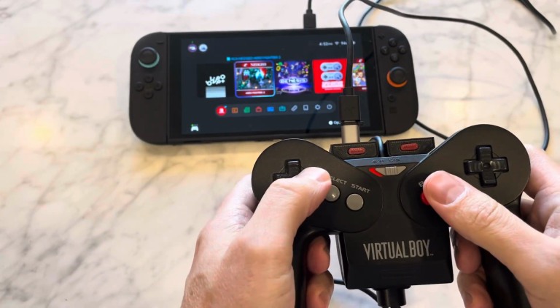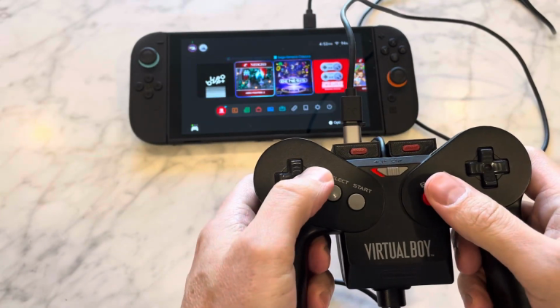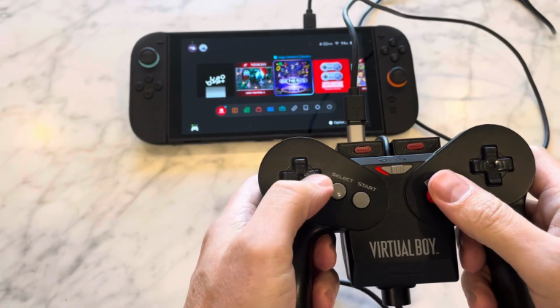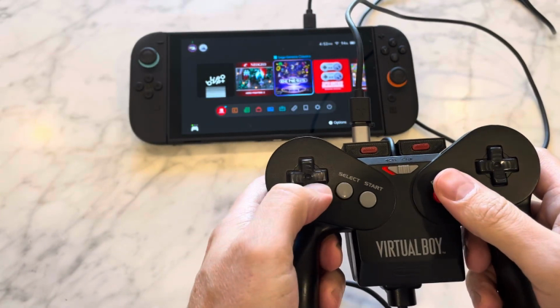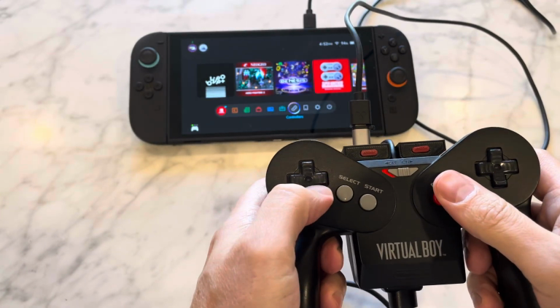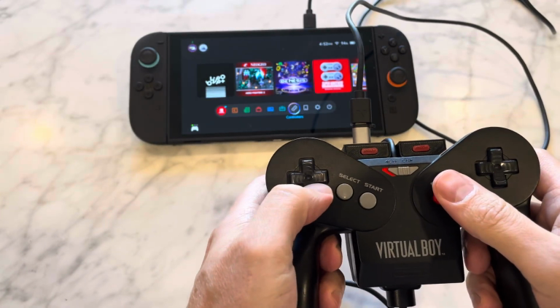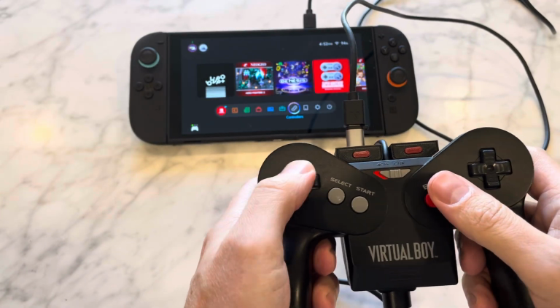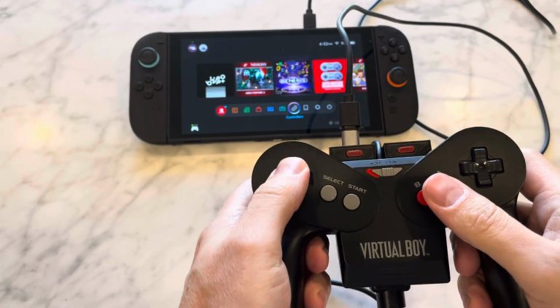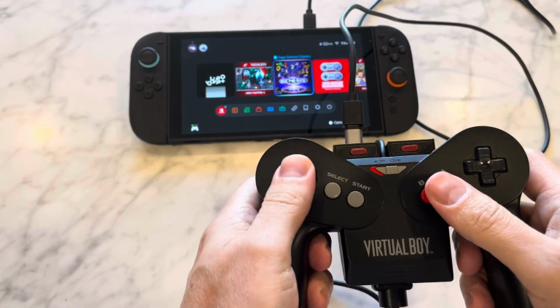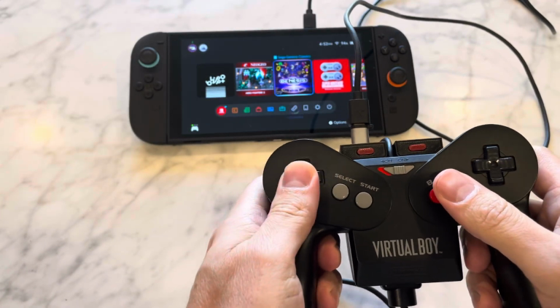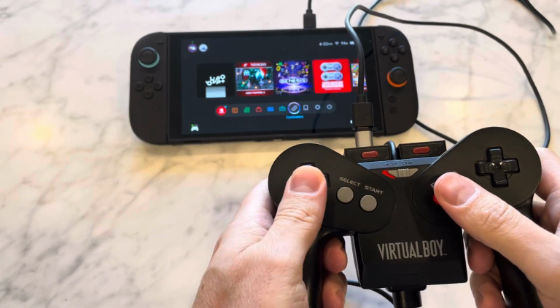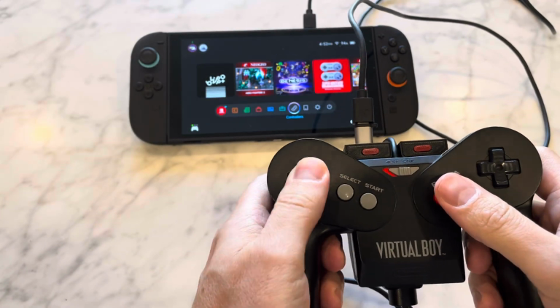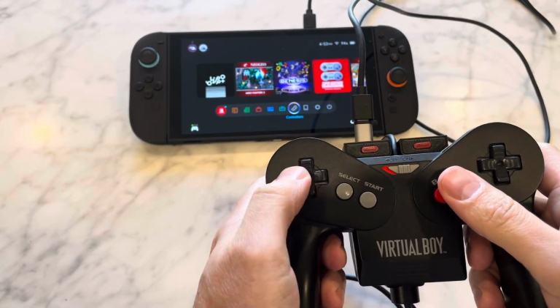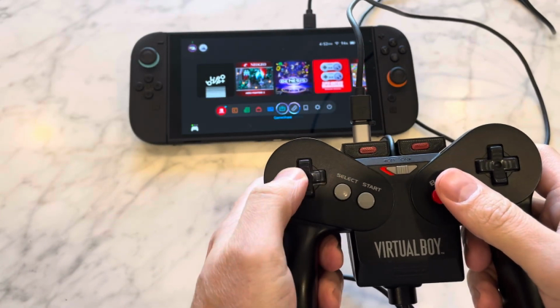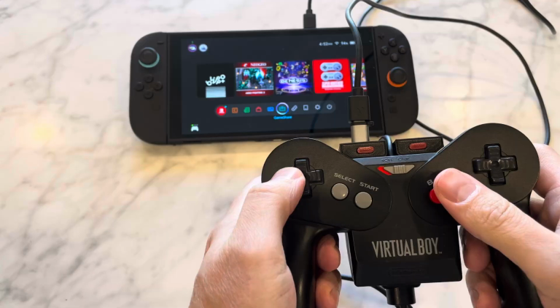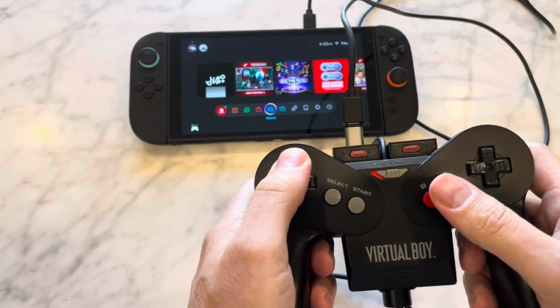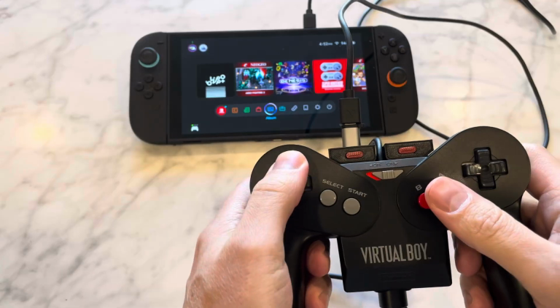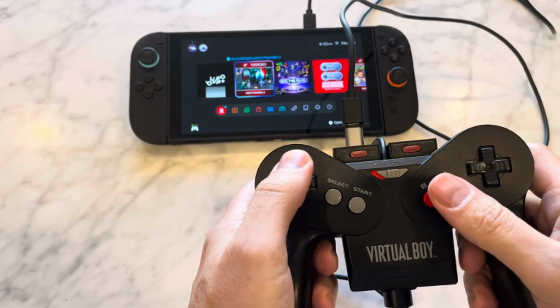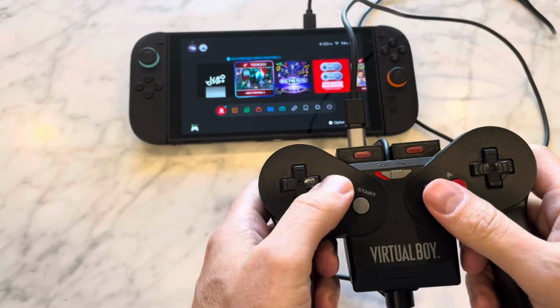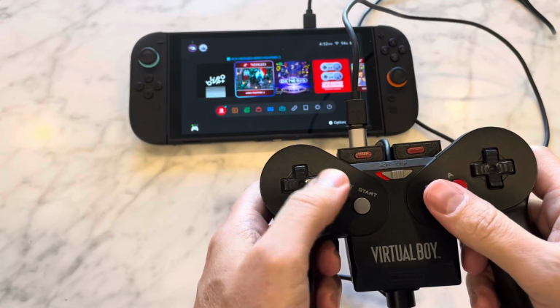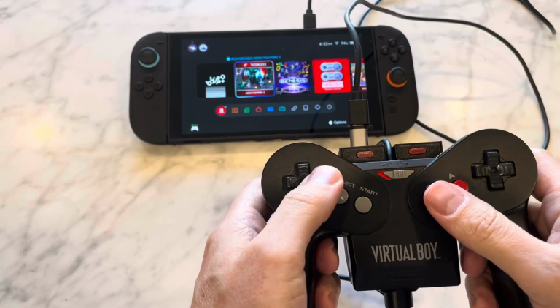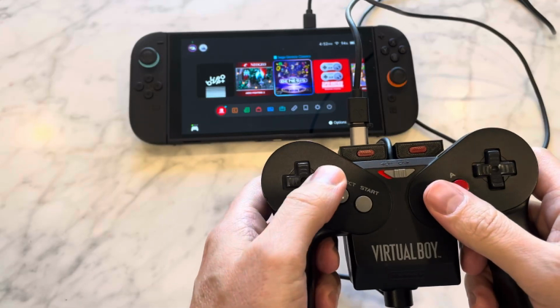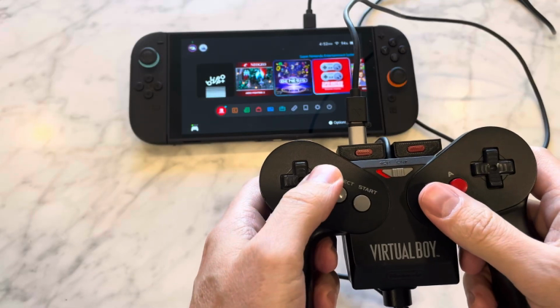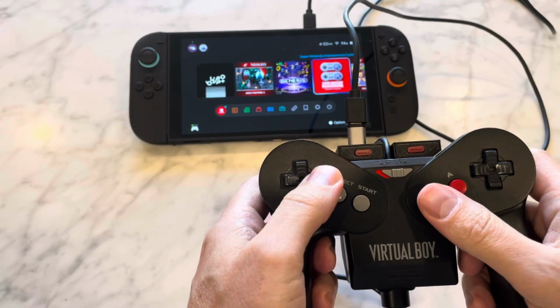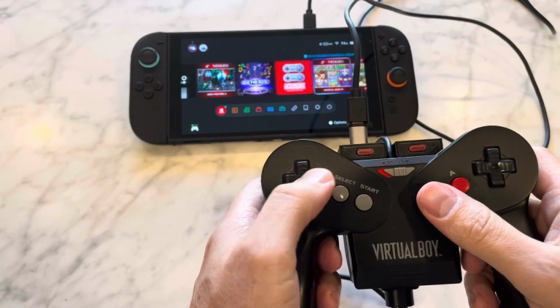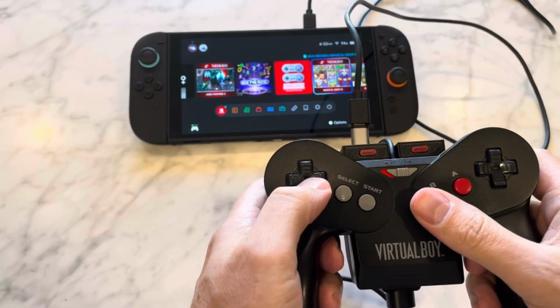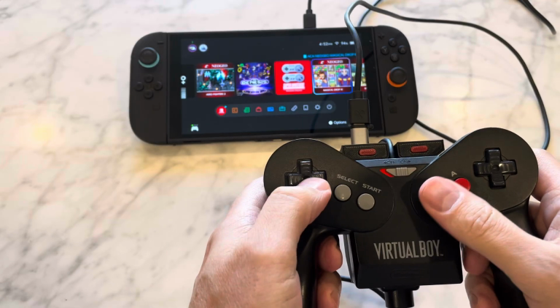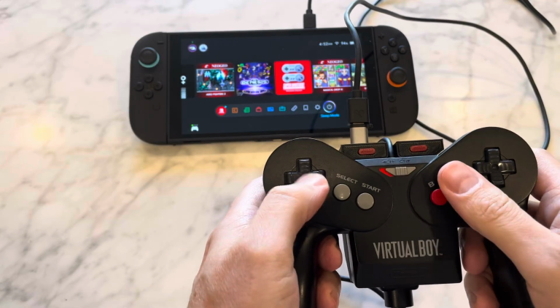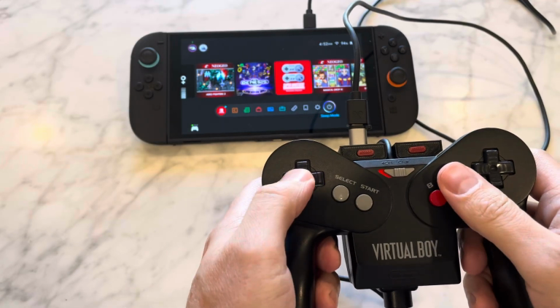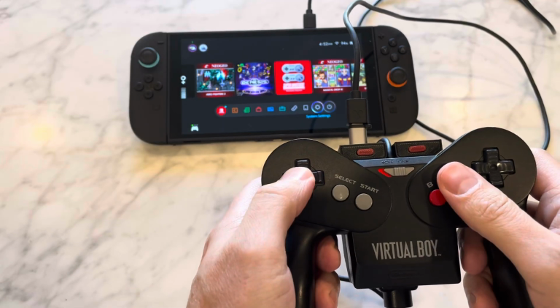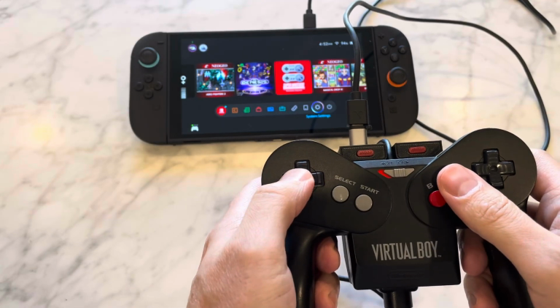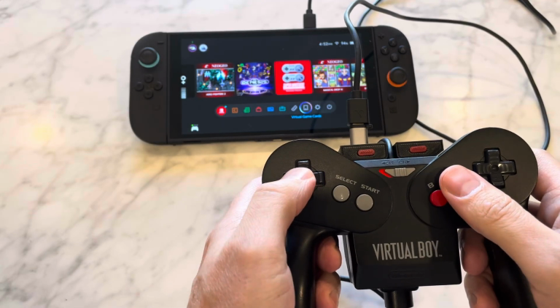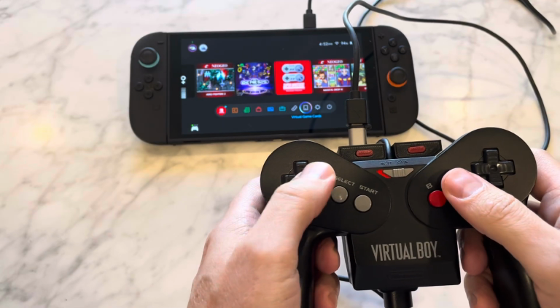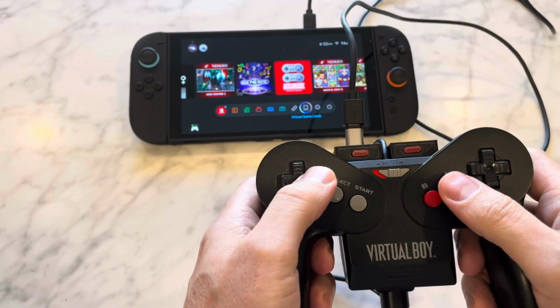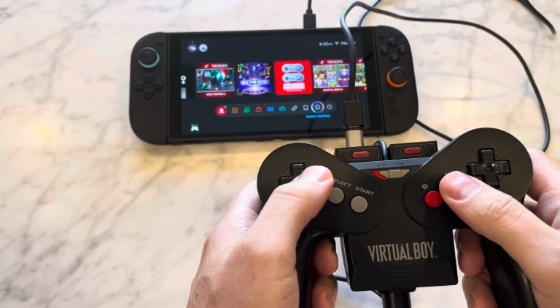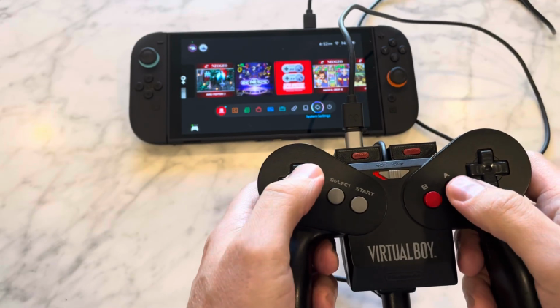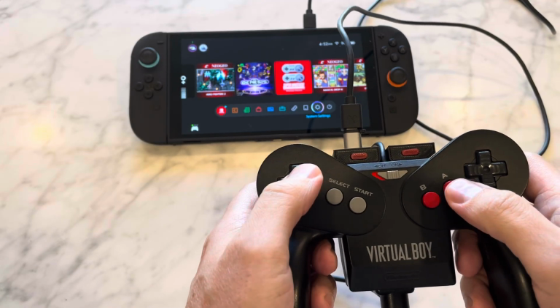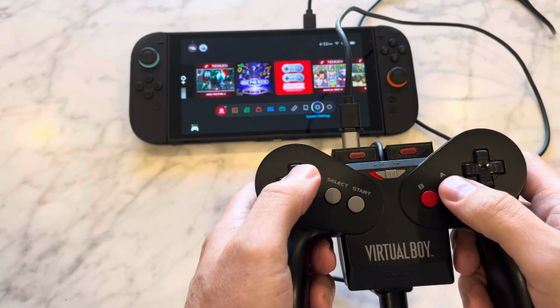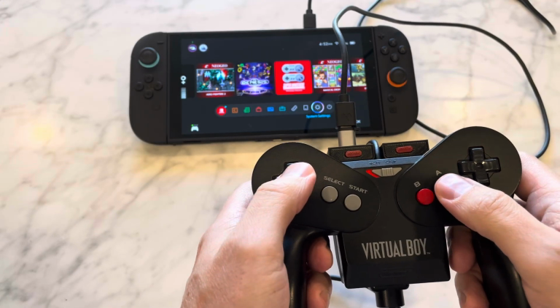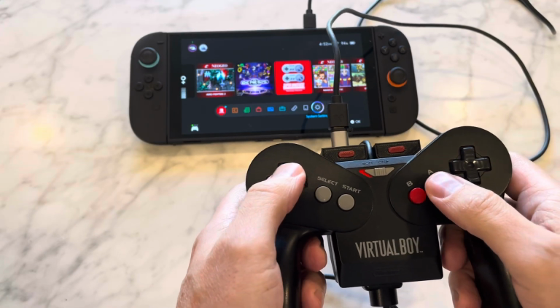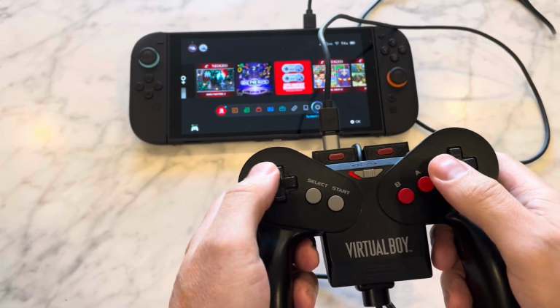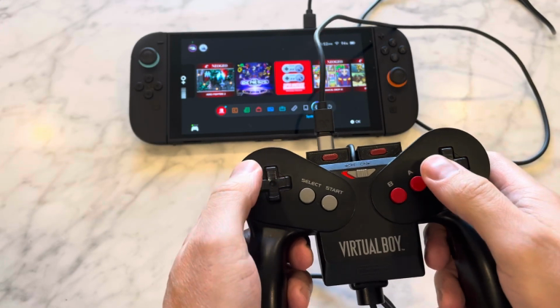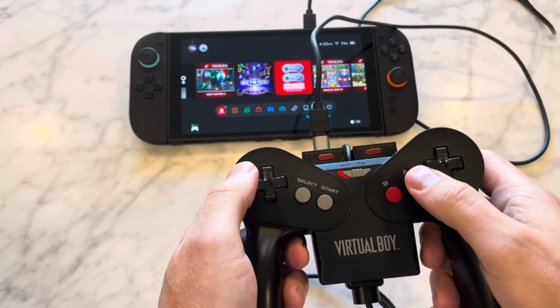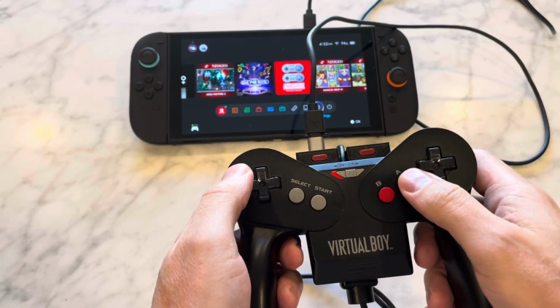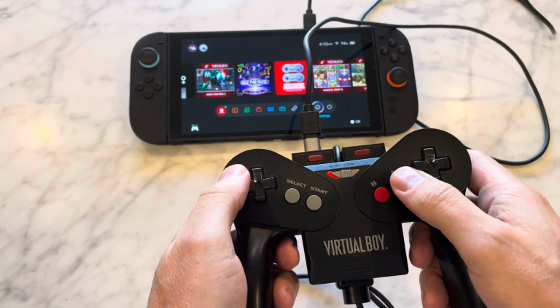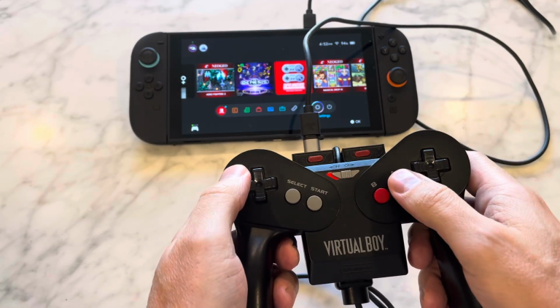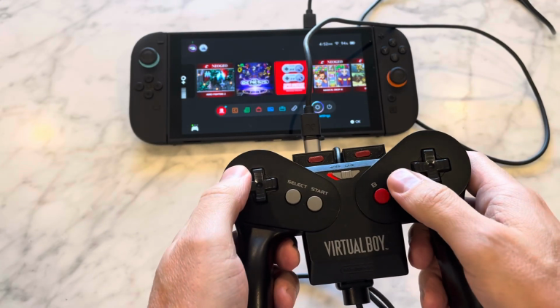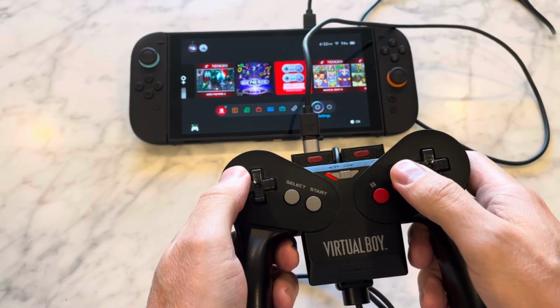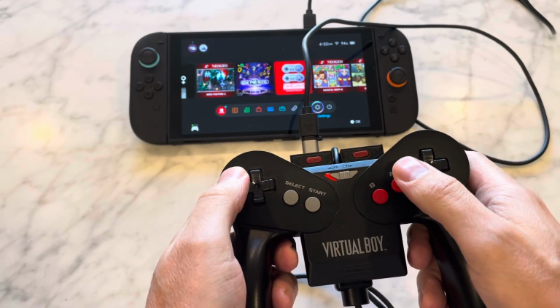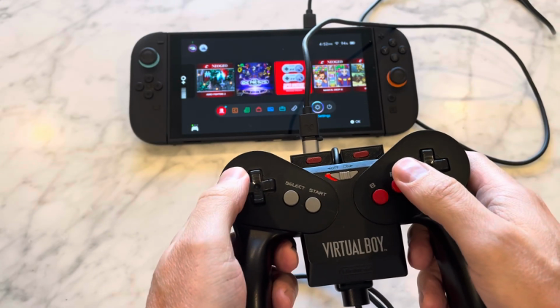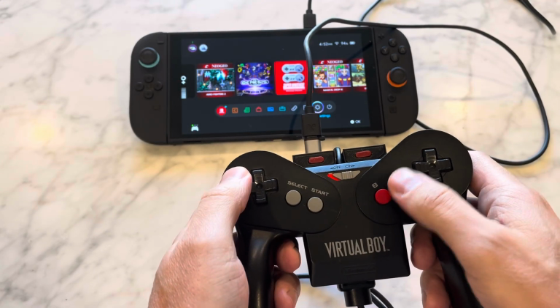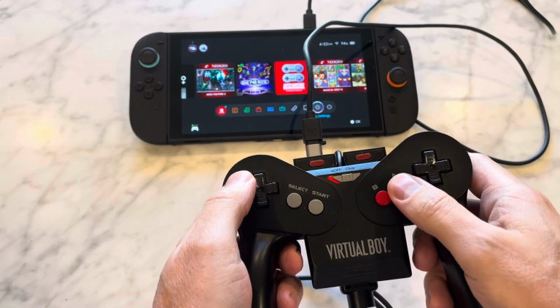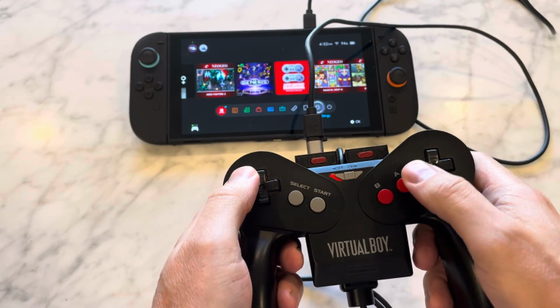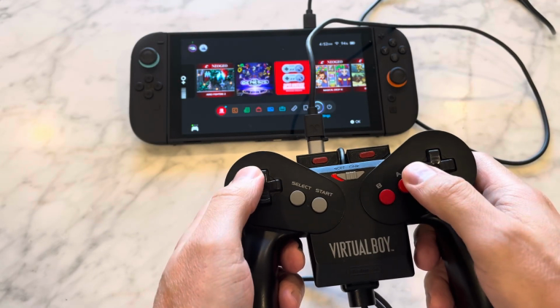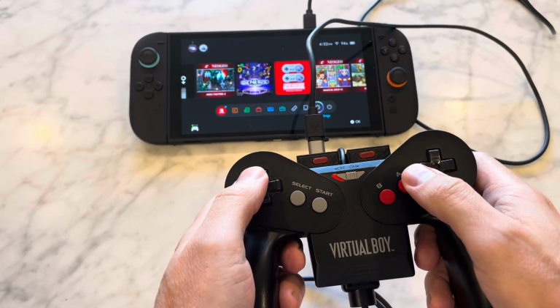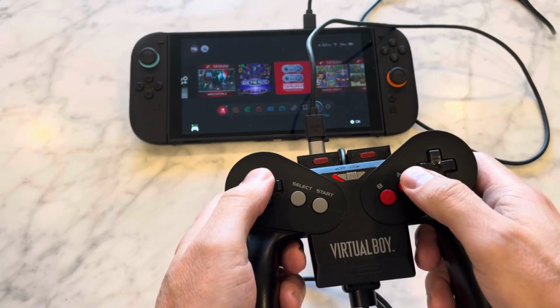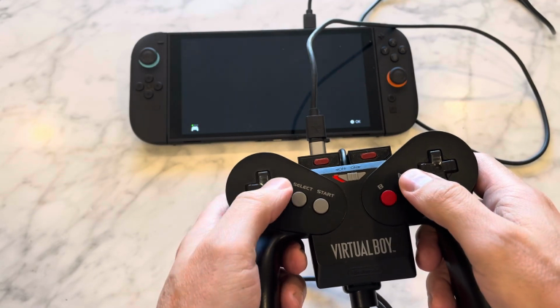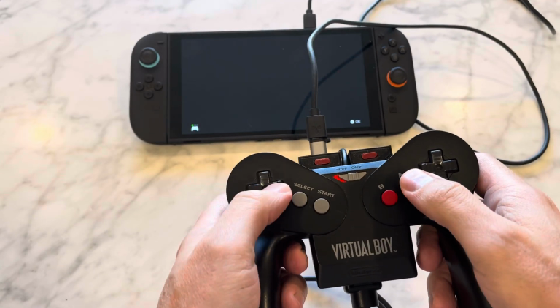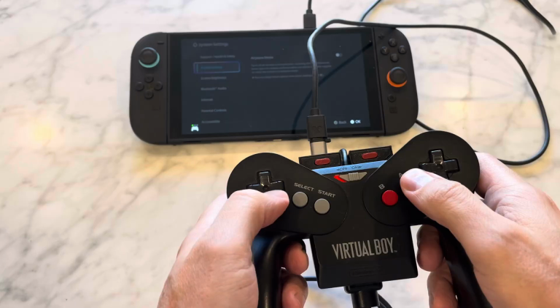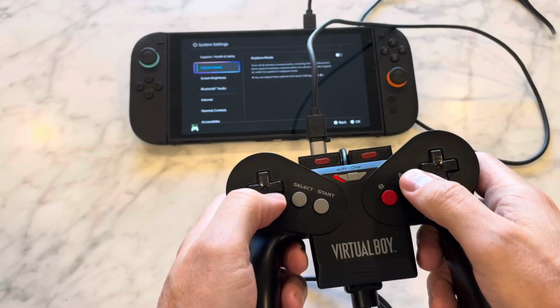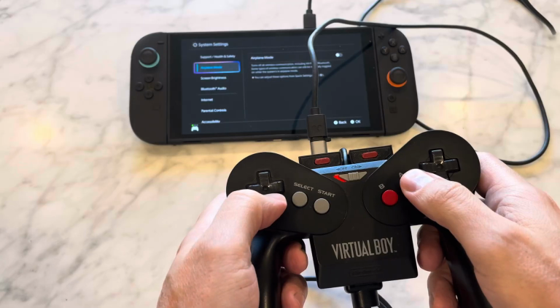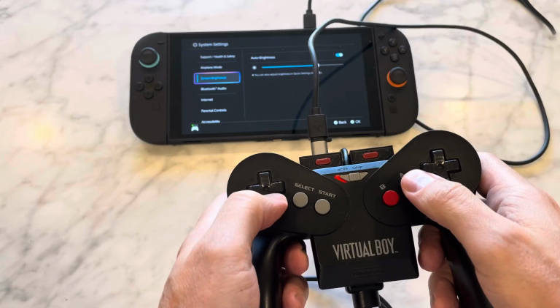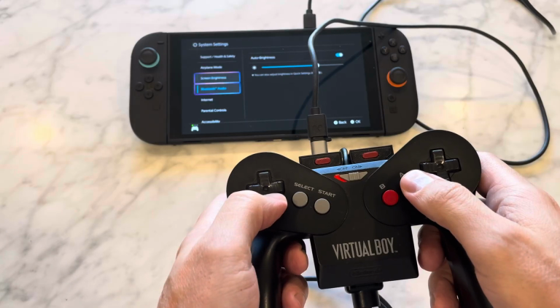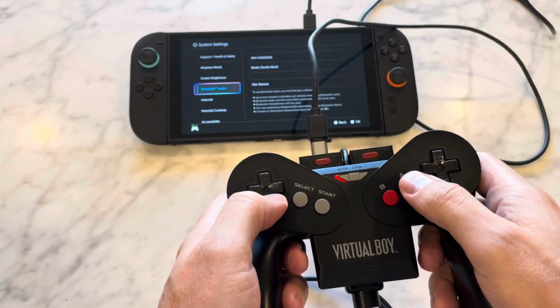There we go, it's moving around just fine. System settings — test the inputs.